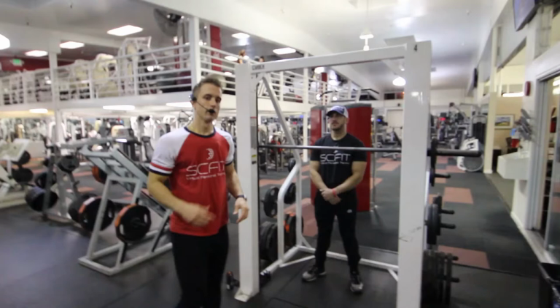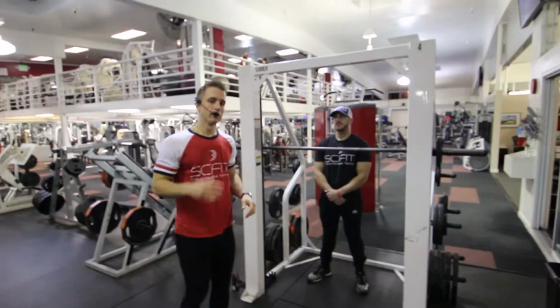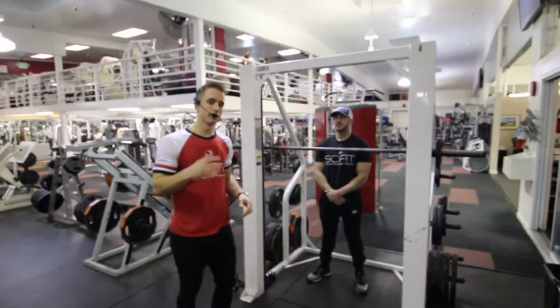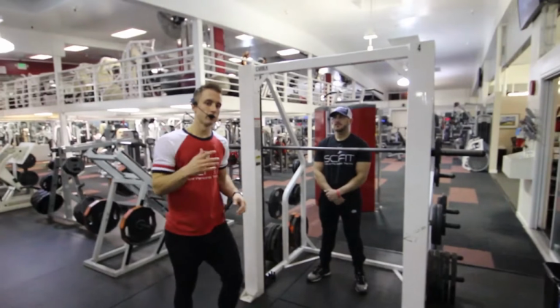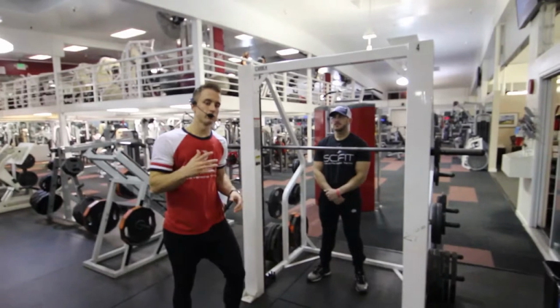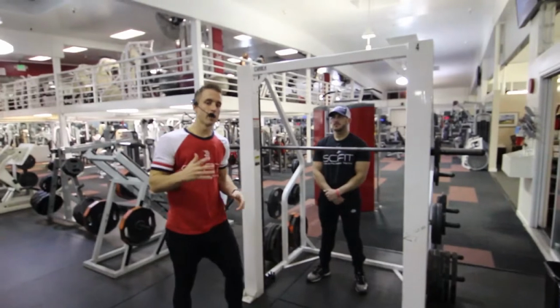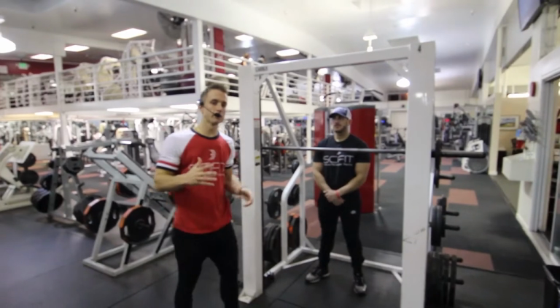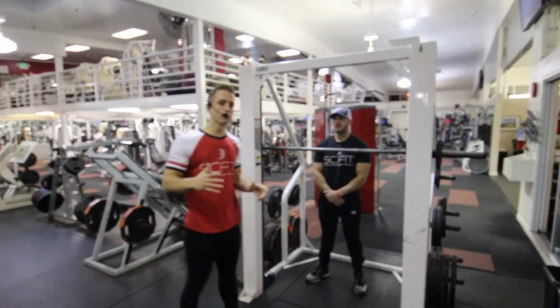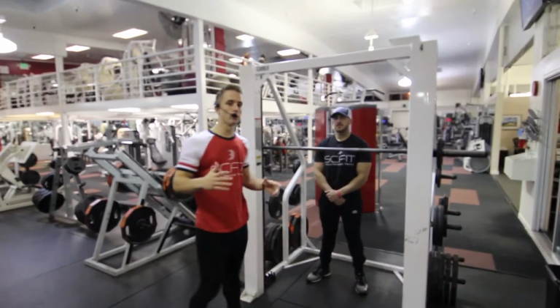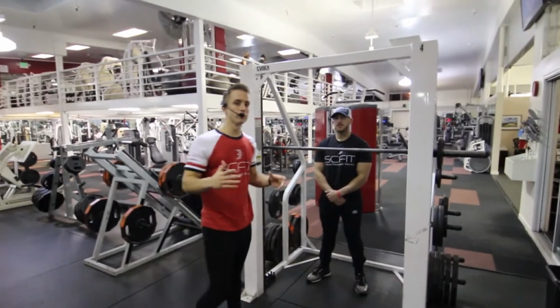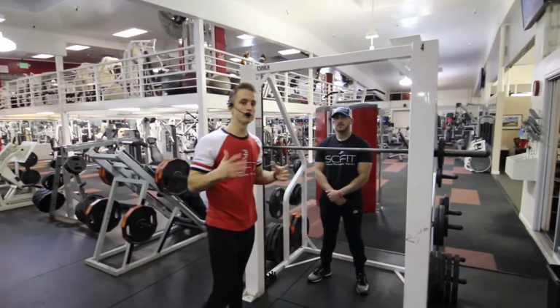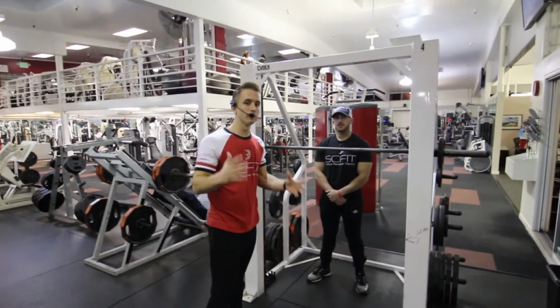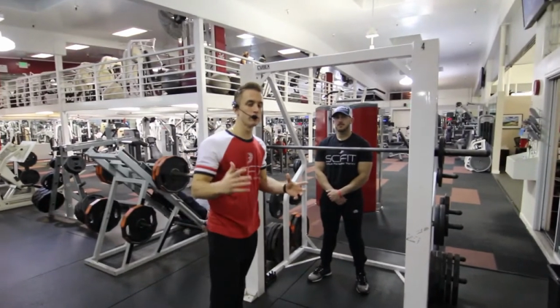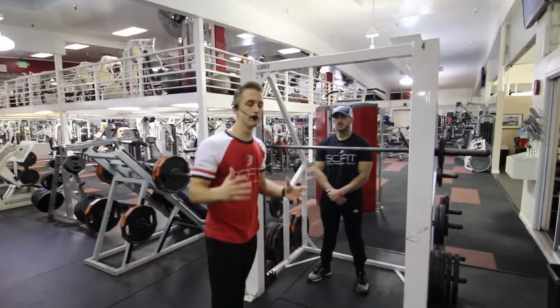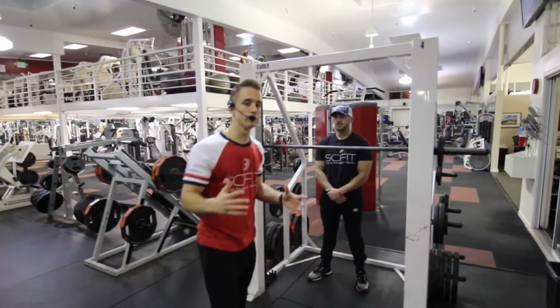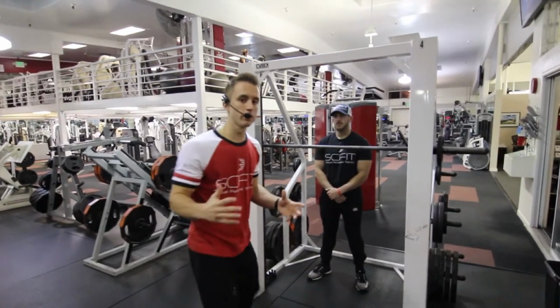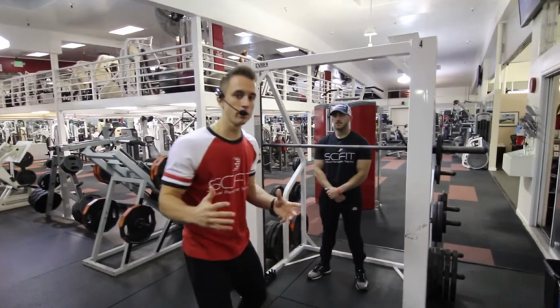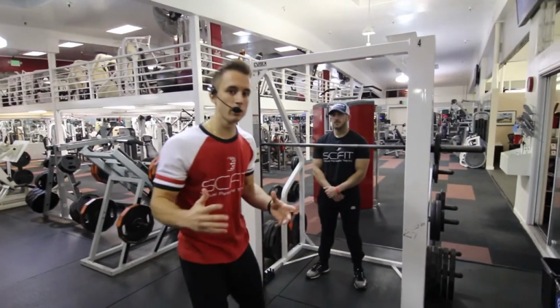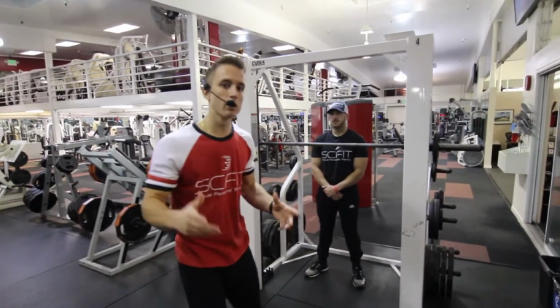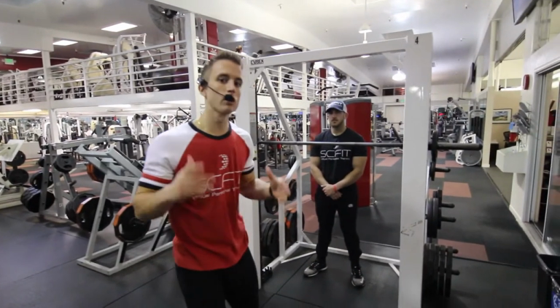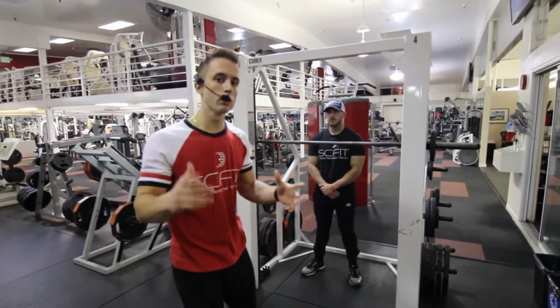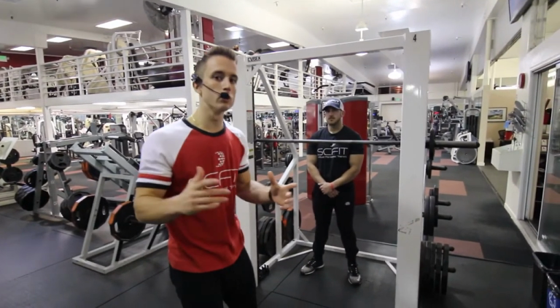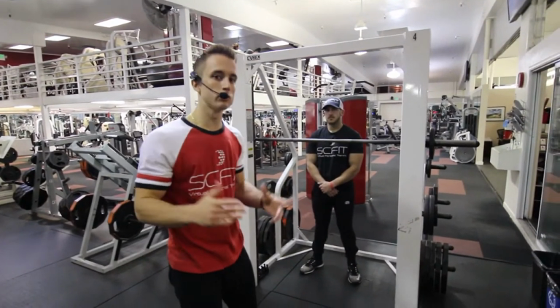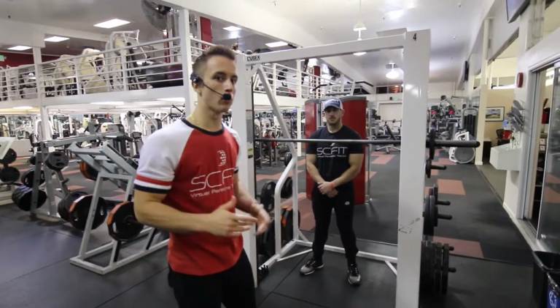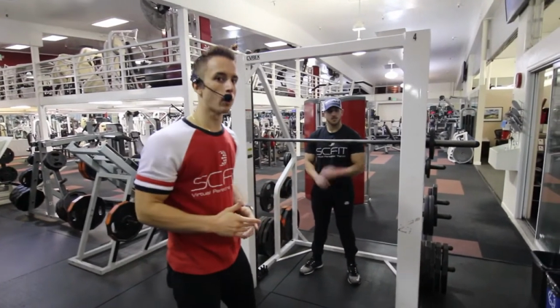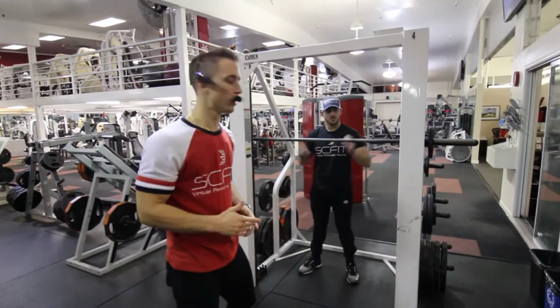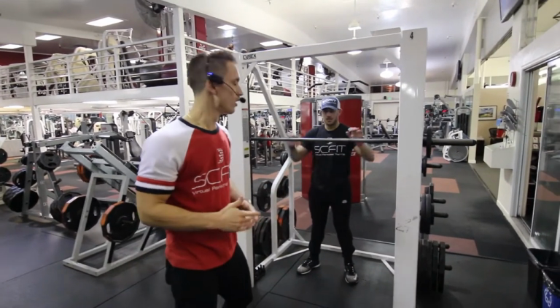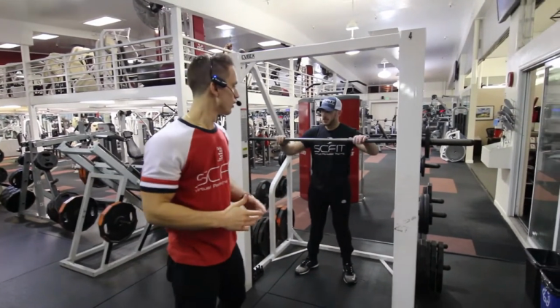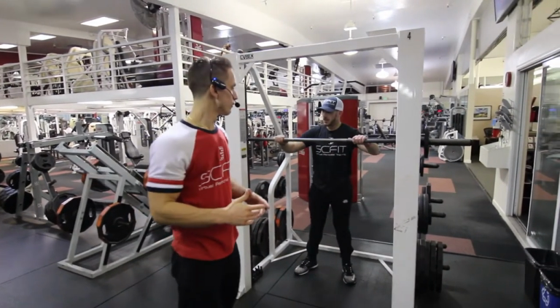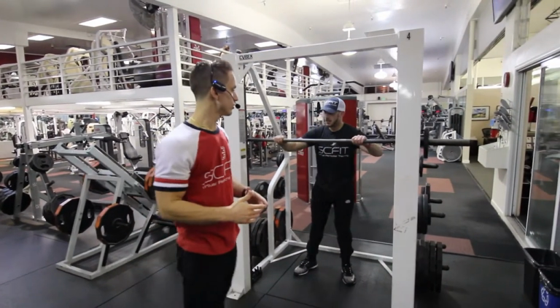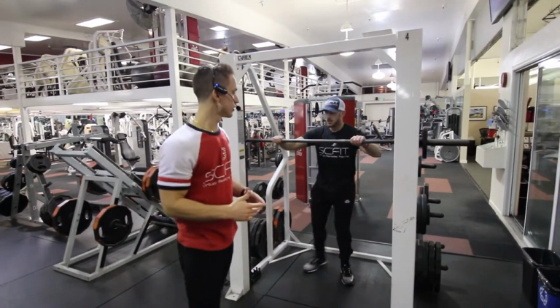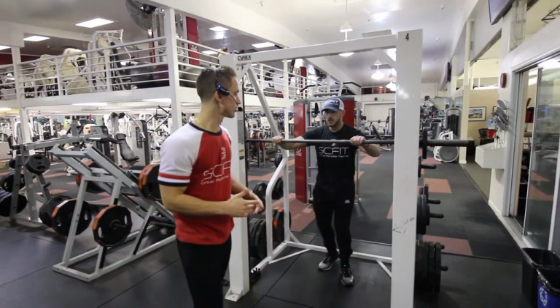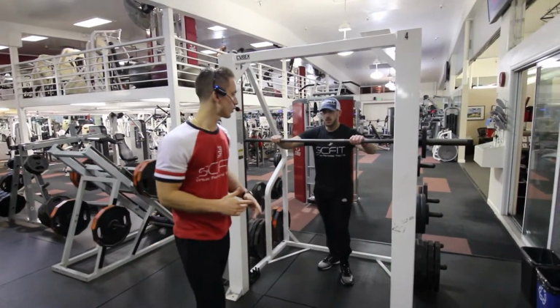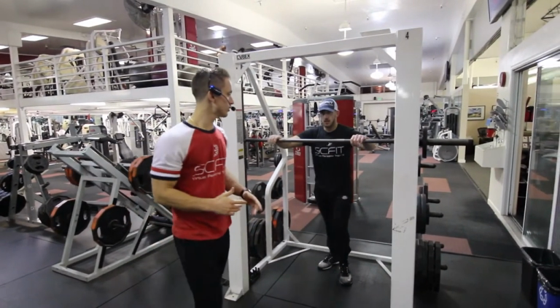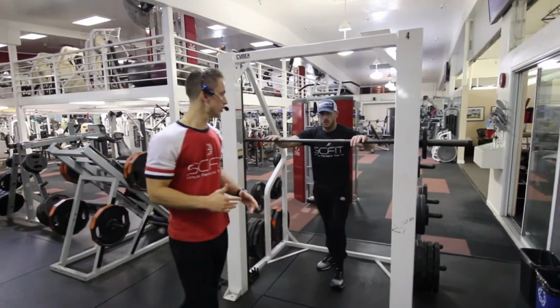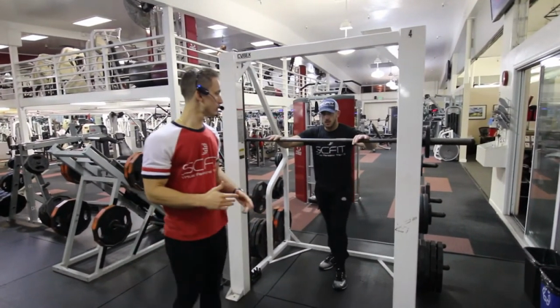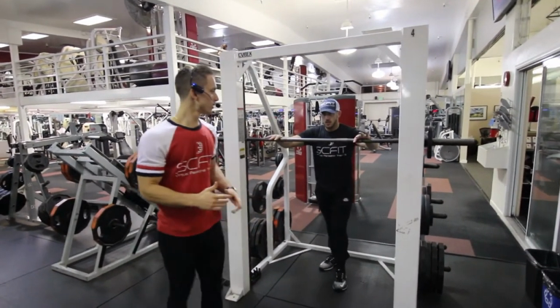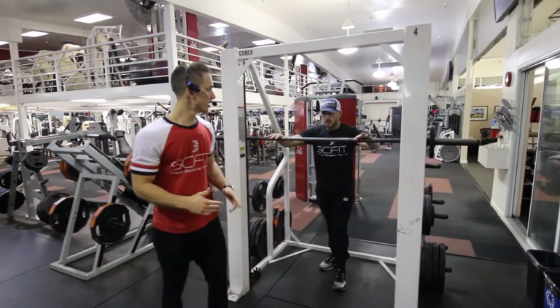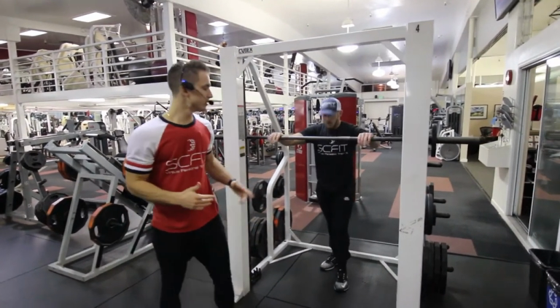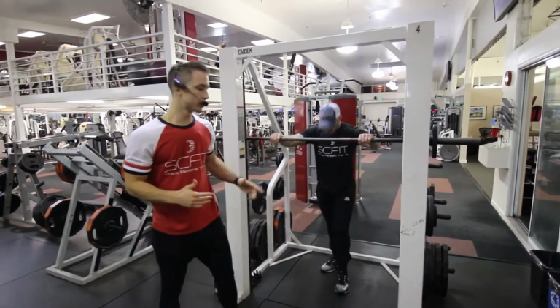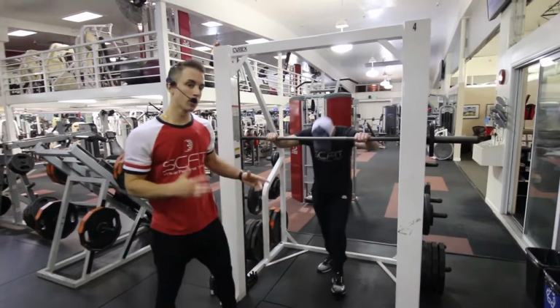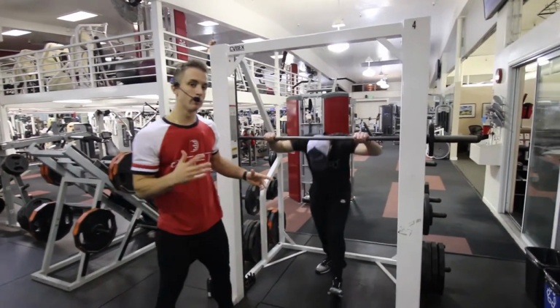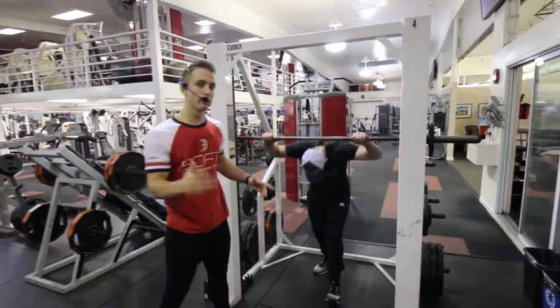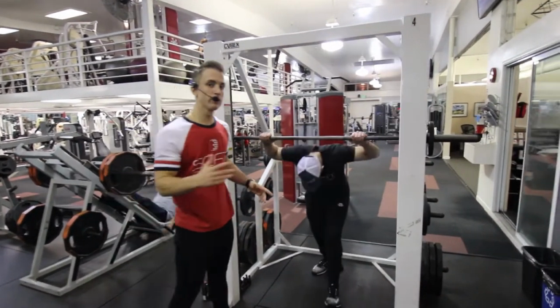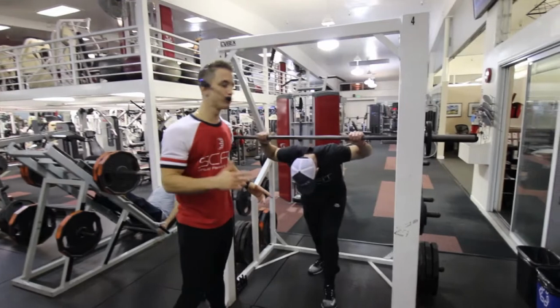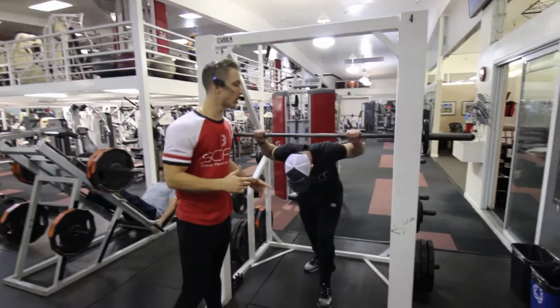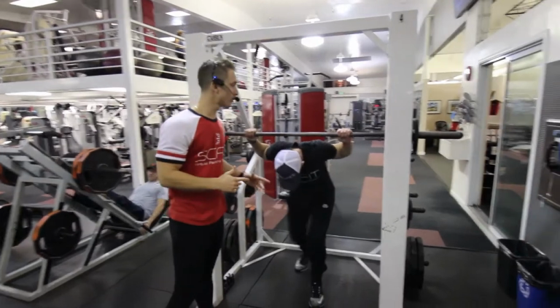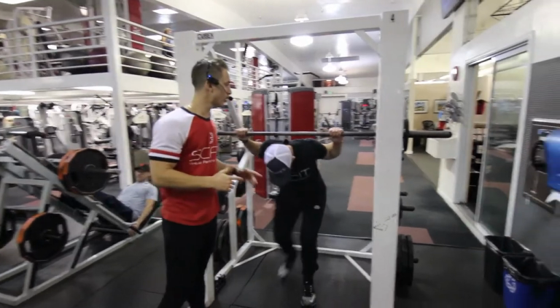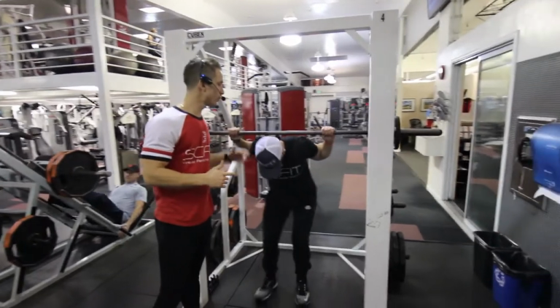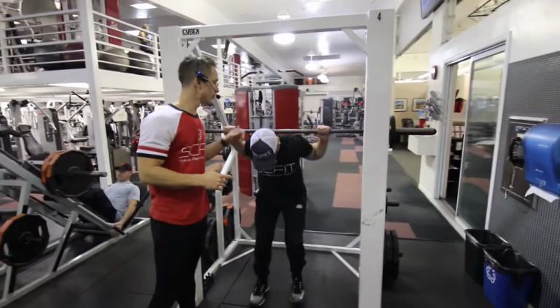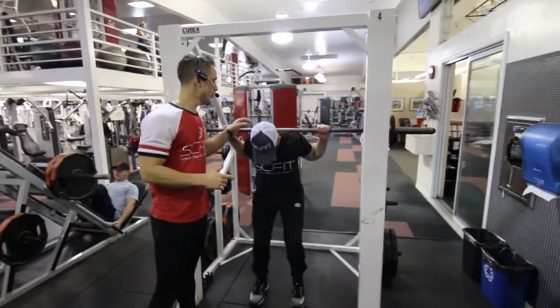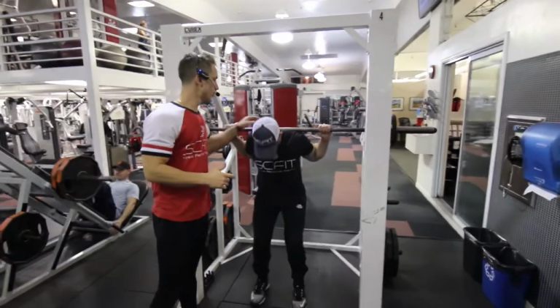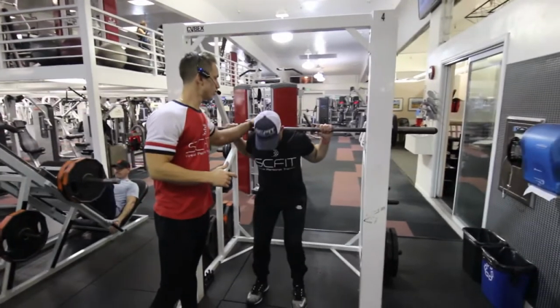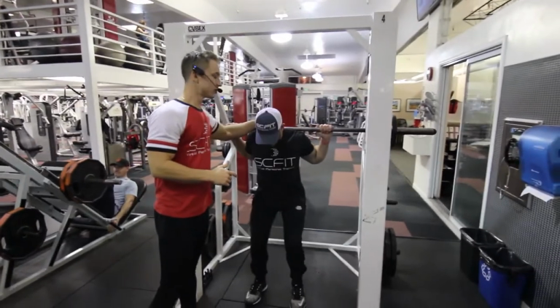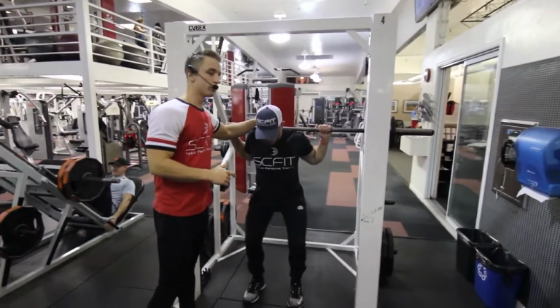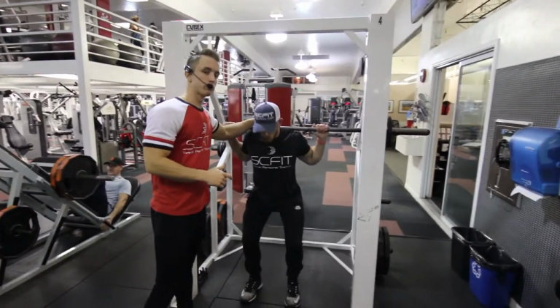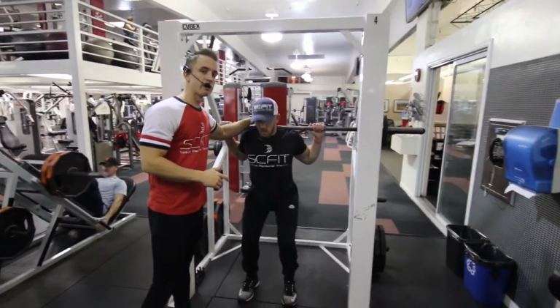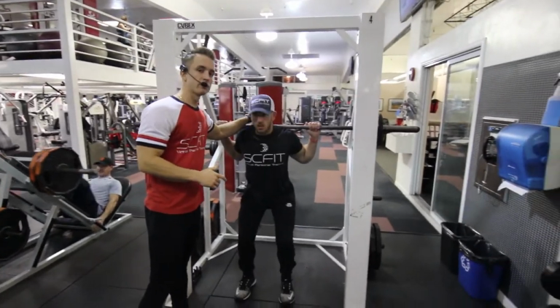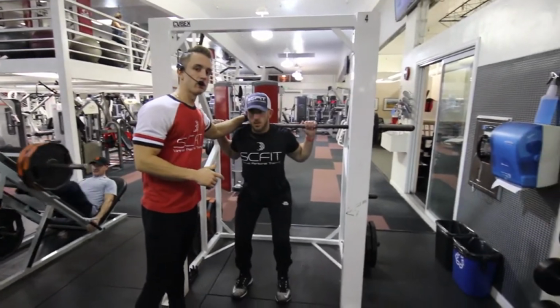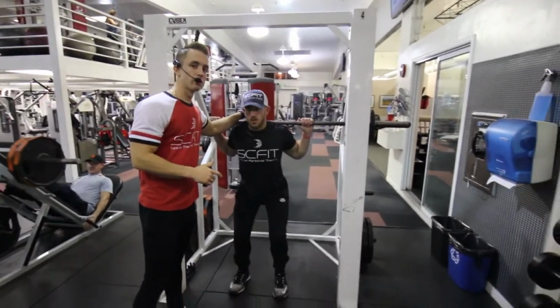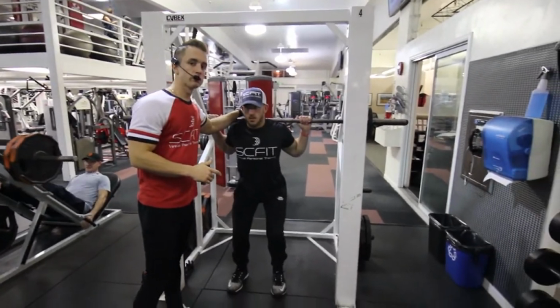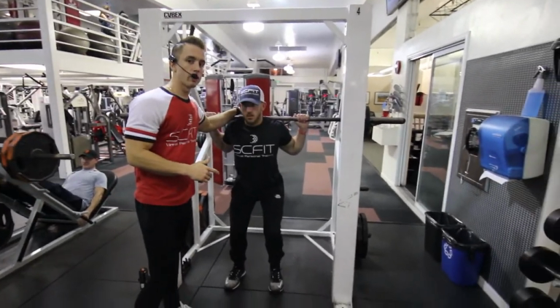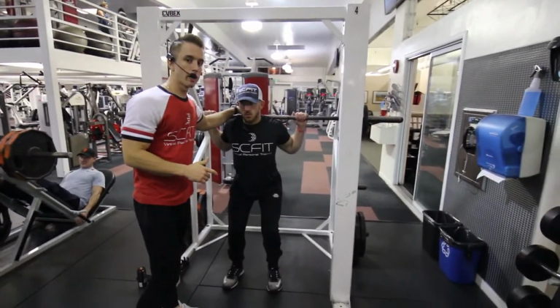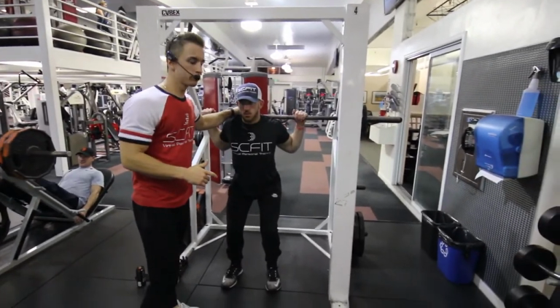This exercise is called the Smith Machine closed squat. First thing you want to do is come underneath the barbell so it's rested on your traps.